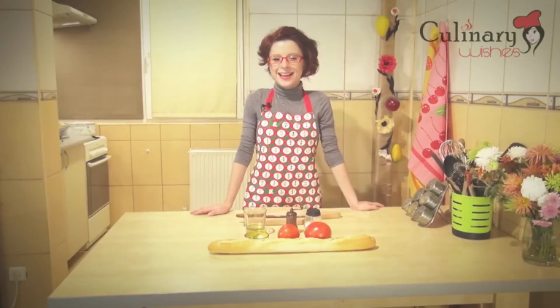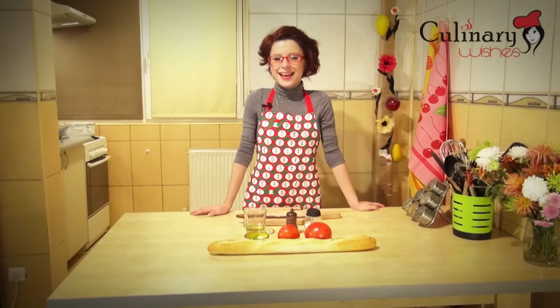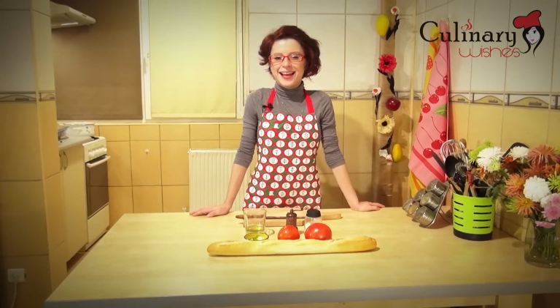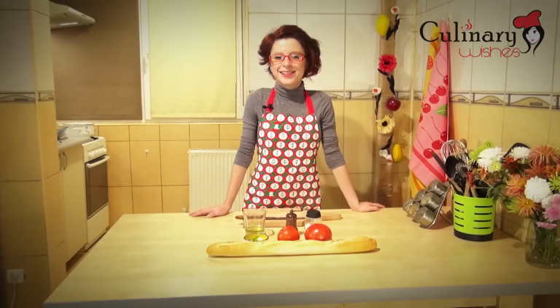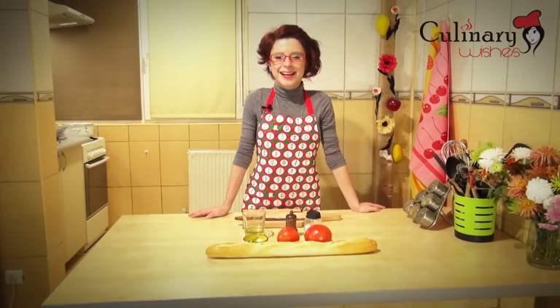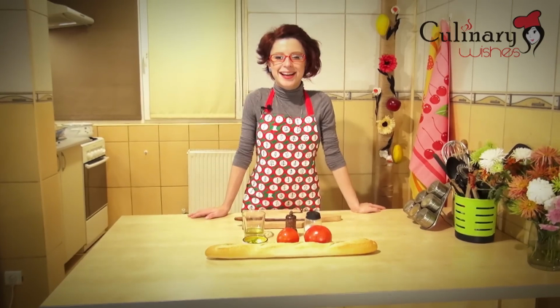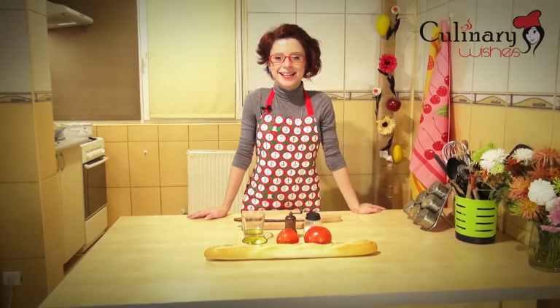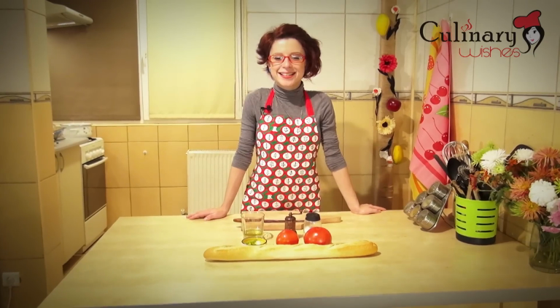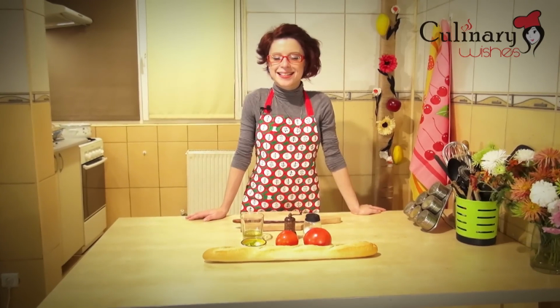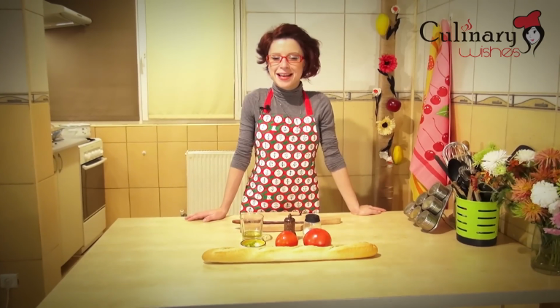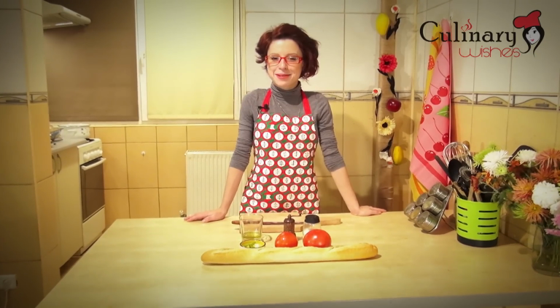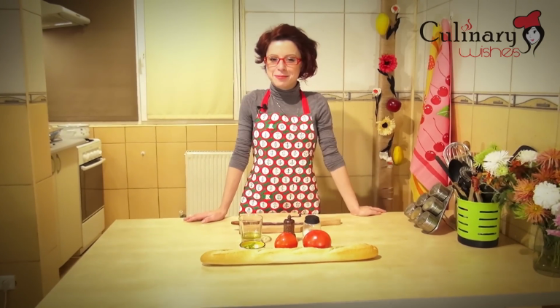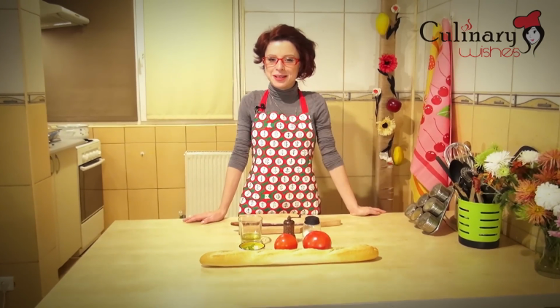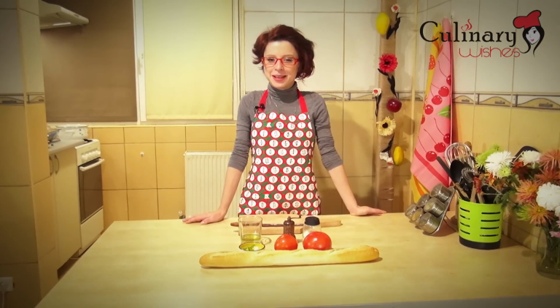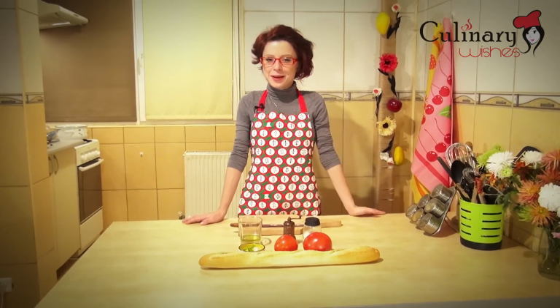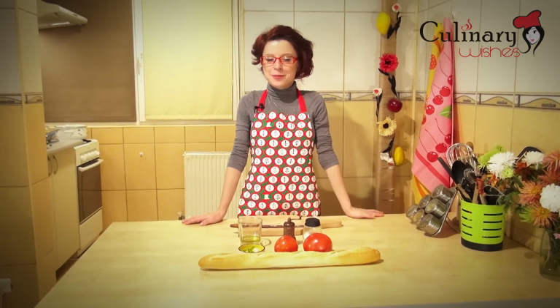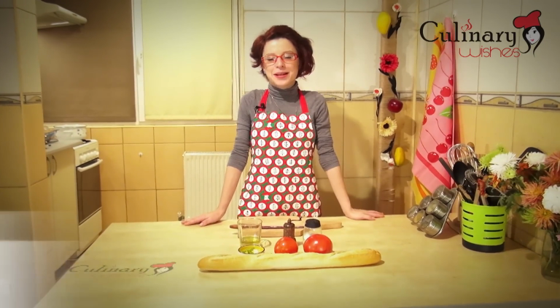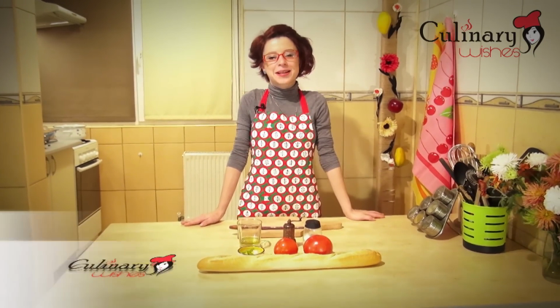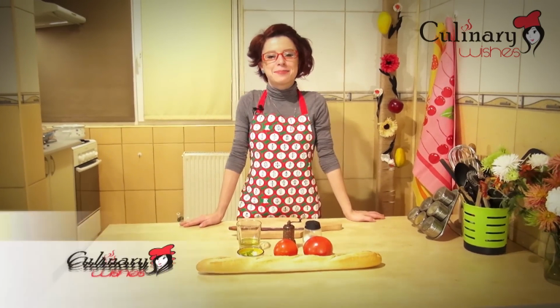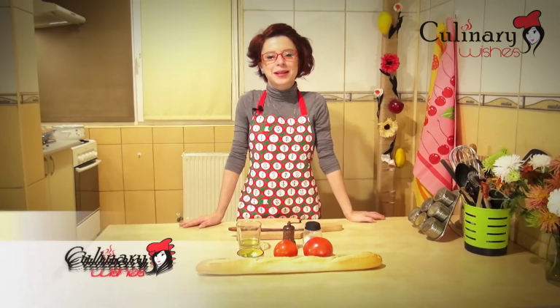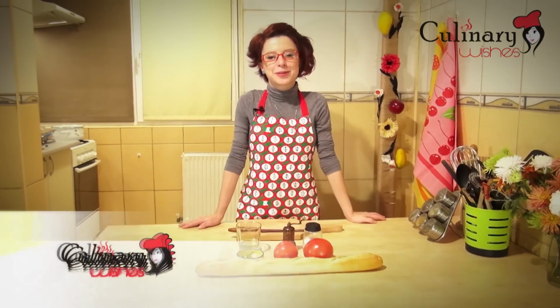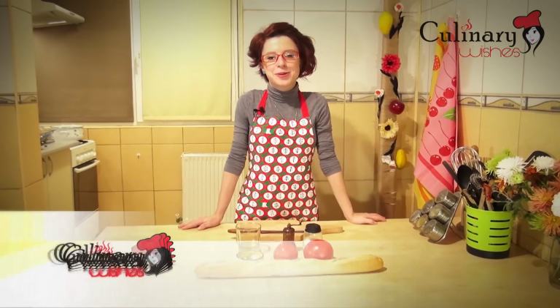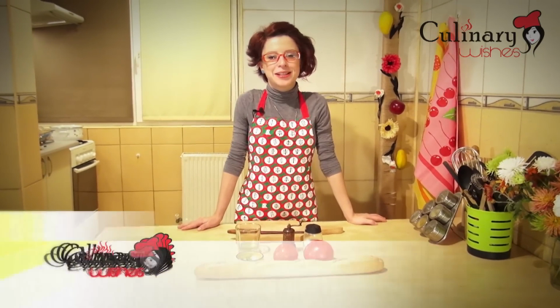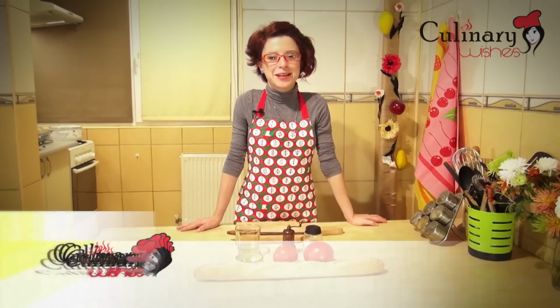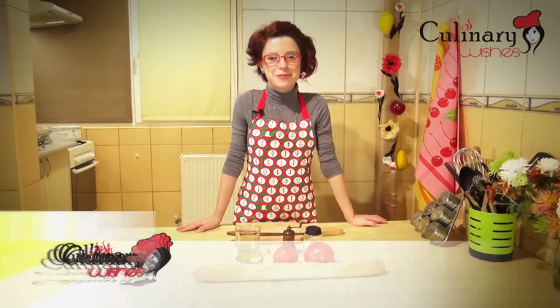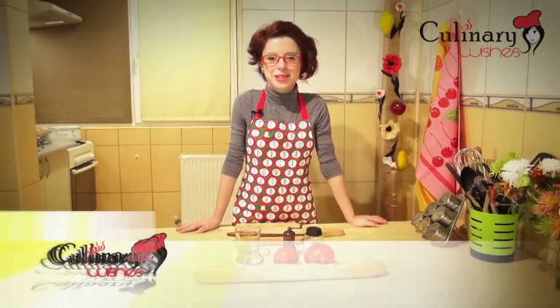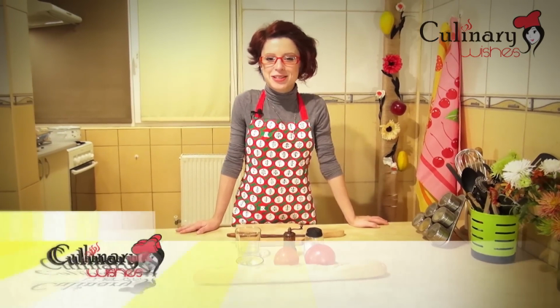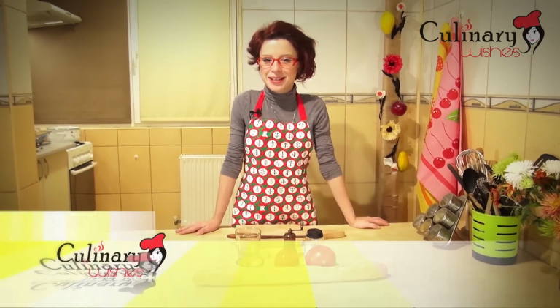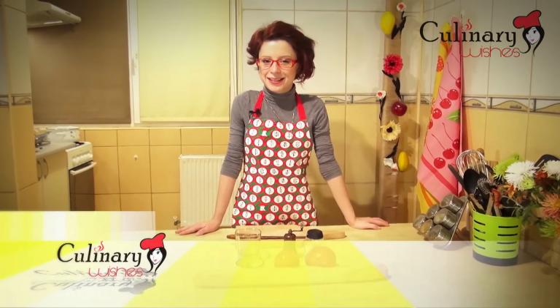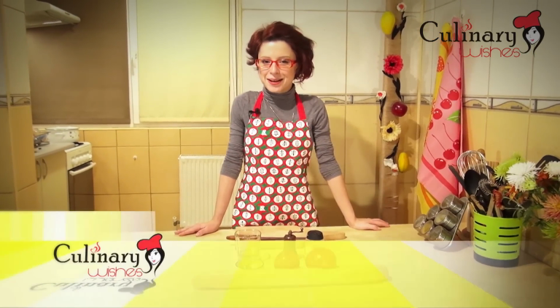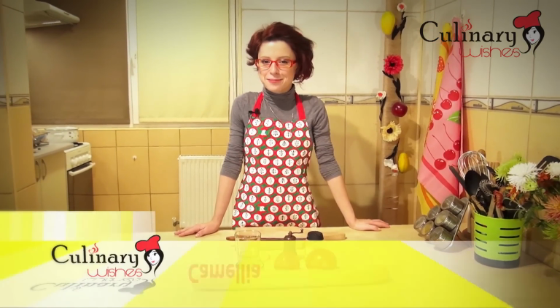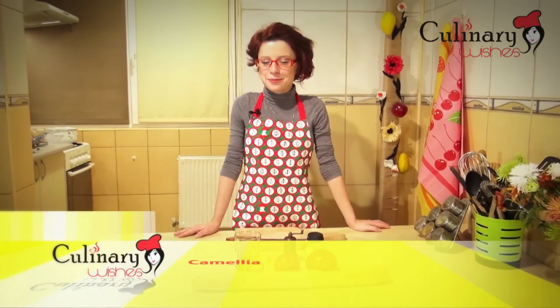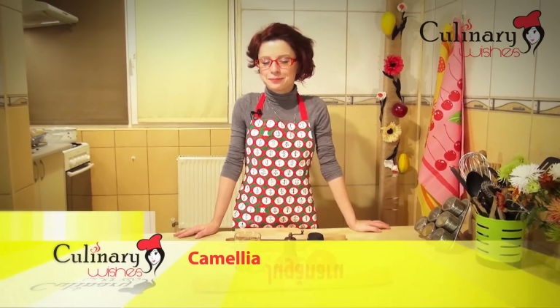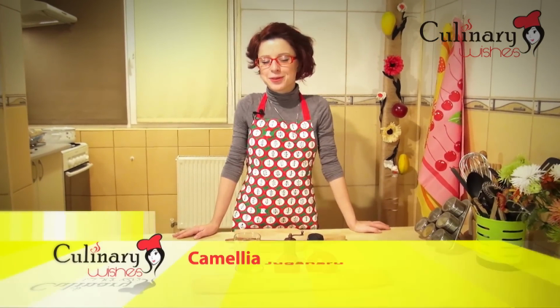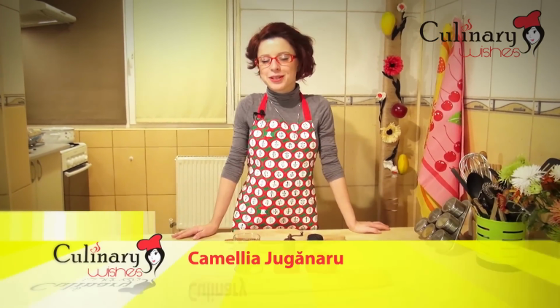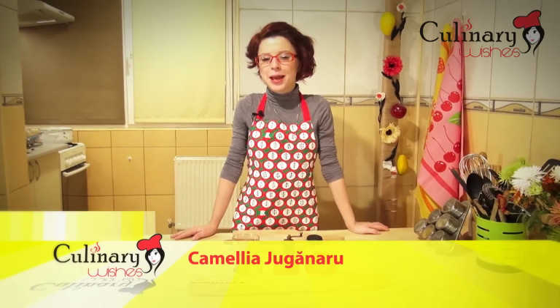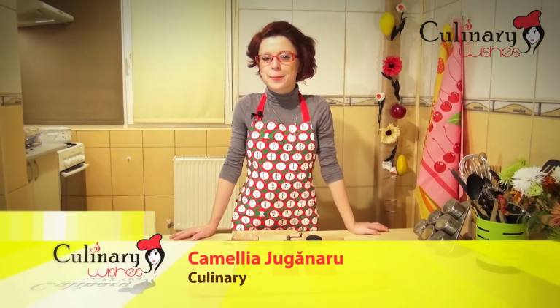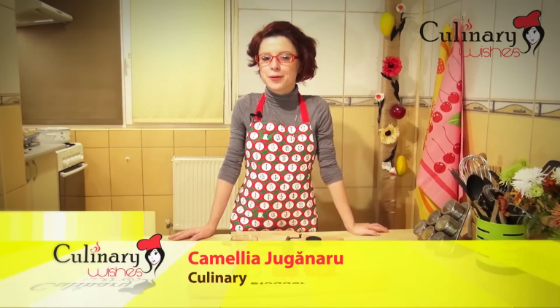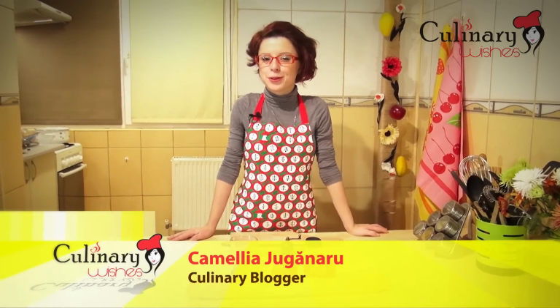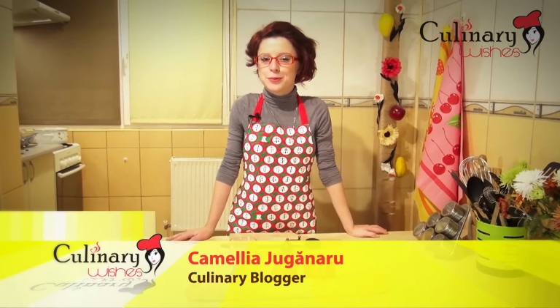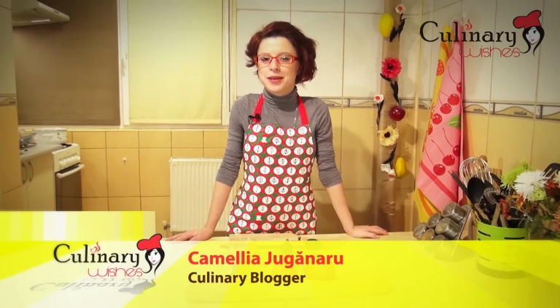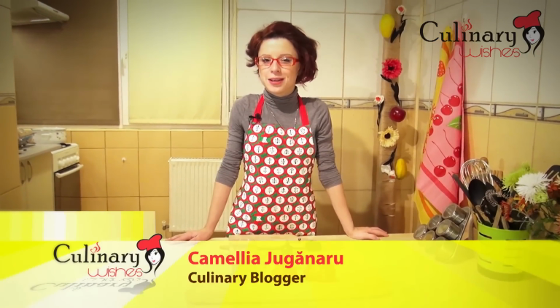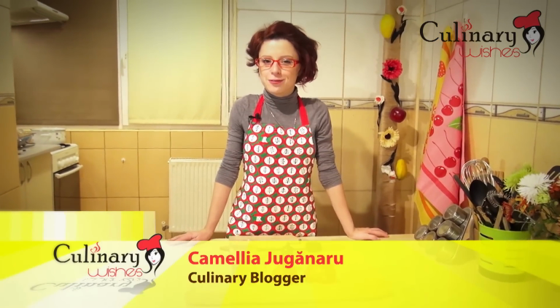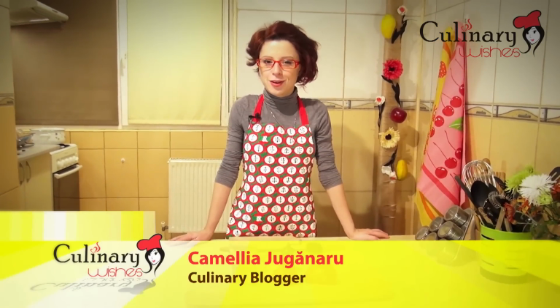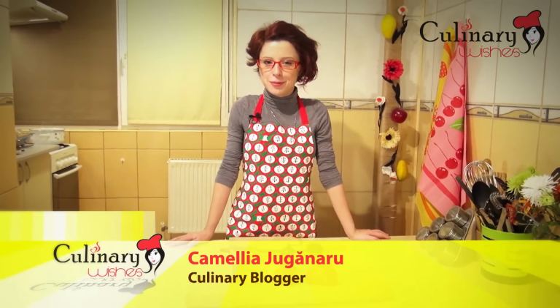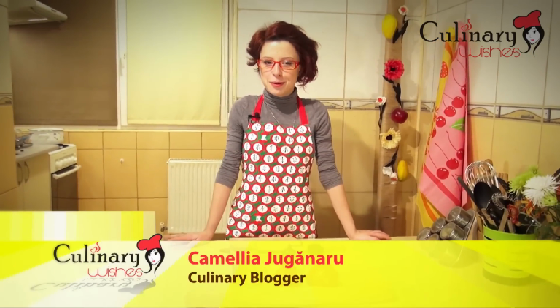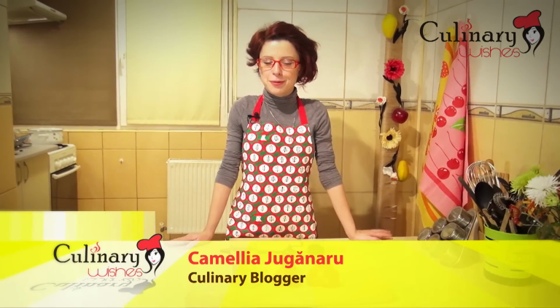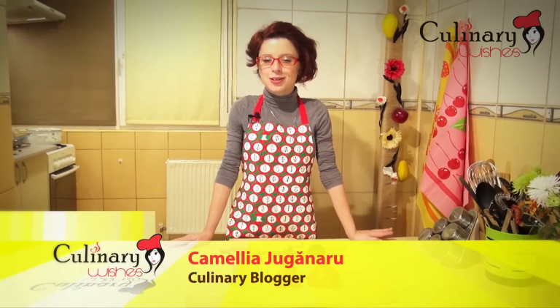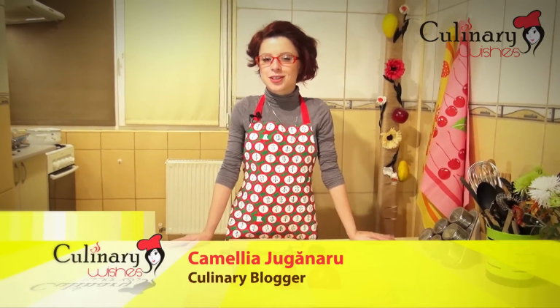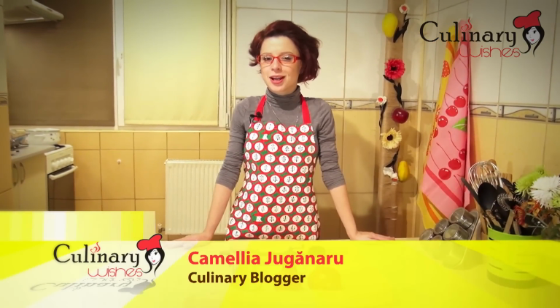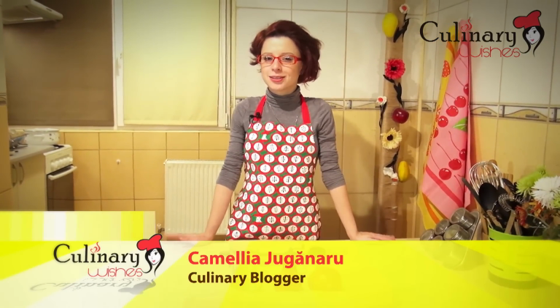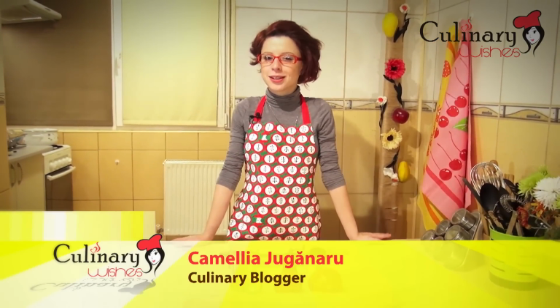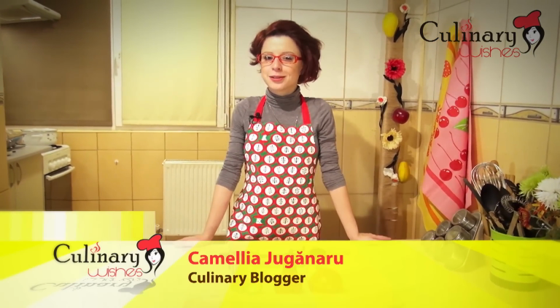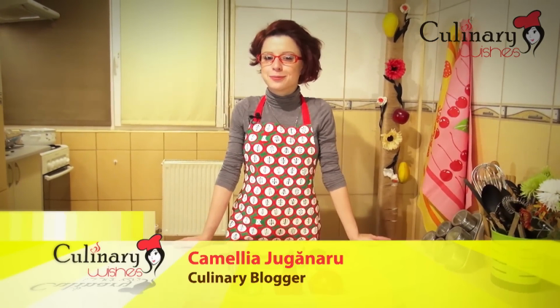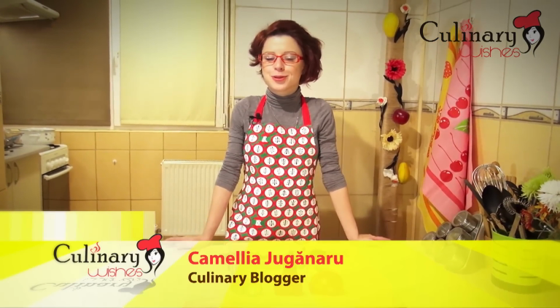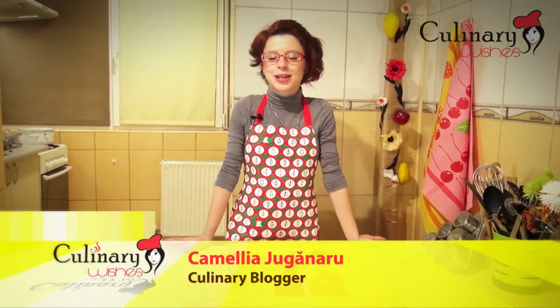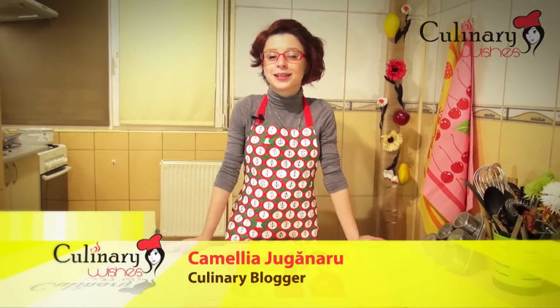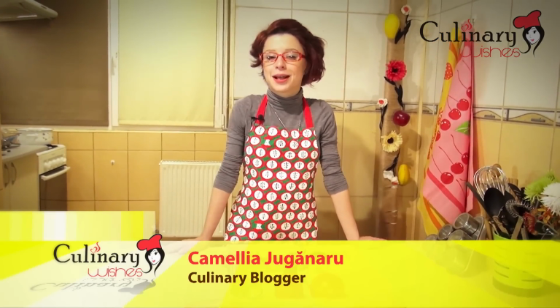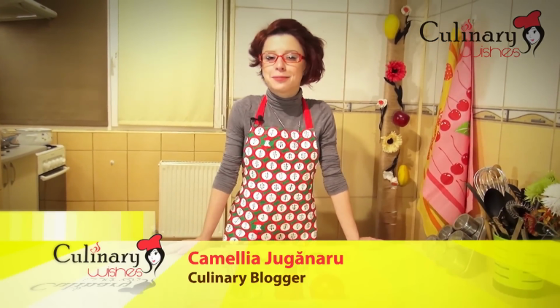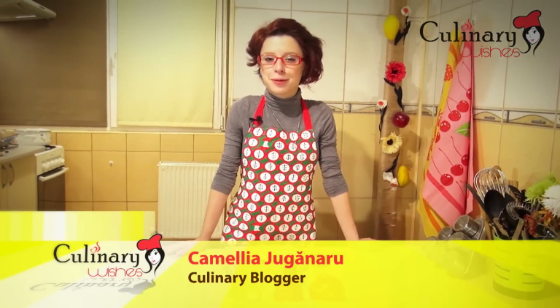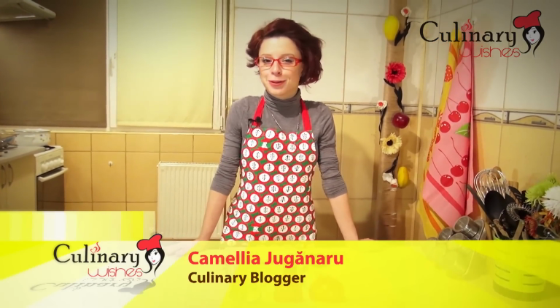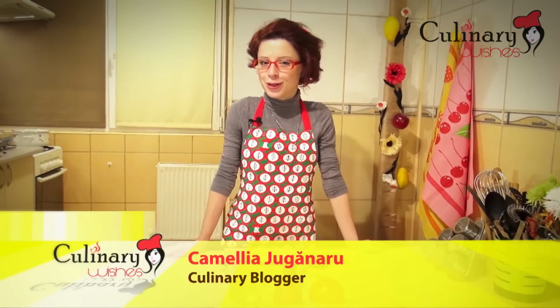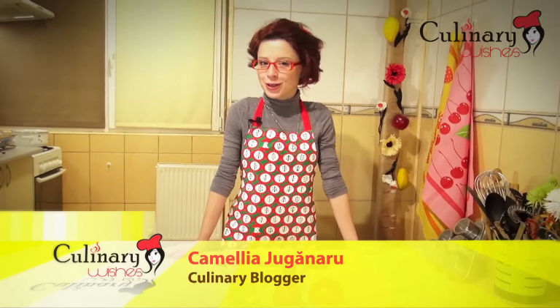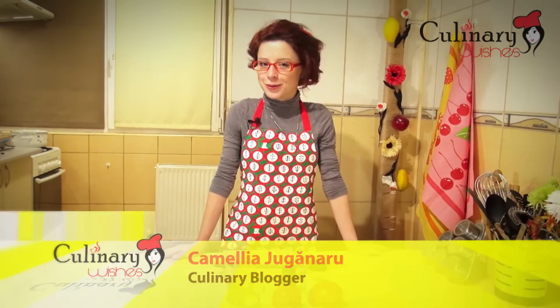Hello guys, I'm Camilia, welcome back to culinarywishes.com. Today I'm going to make a very popular starter, bruschette al pomodoro.